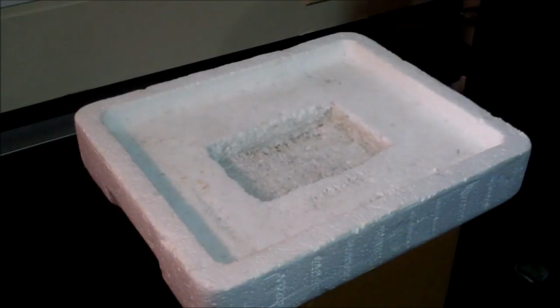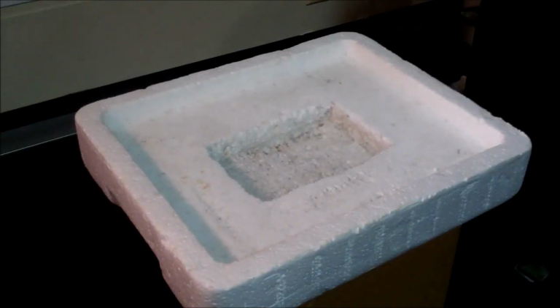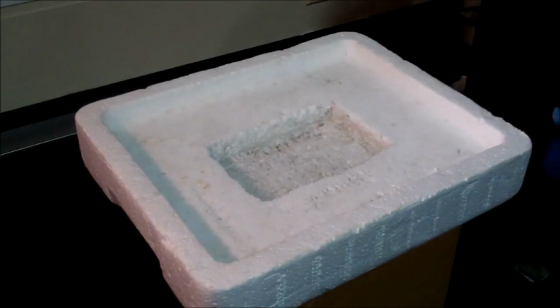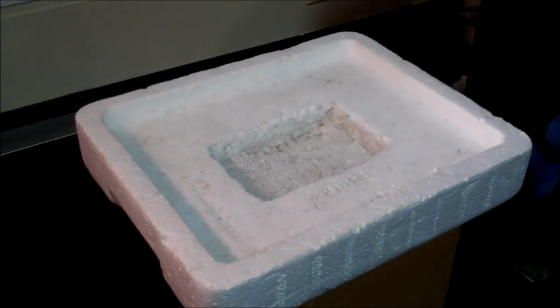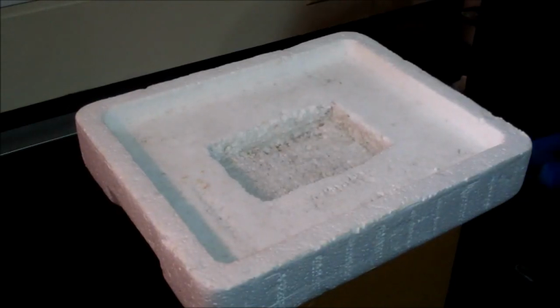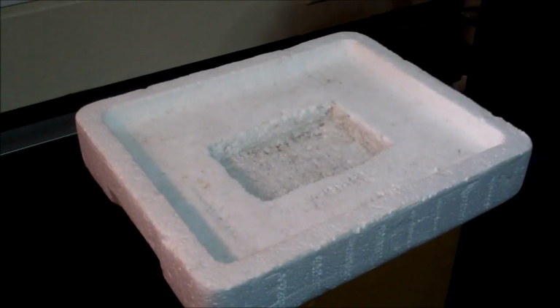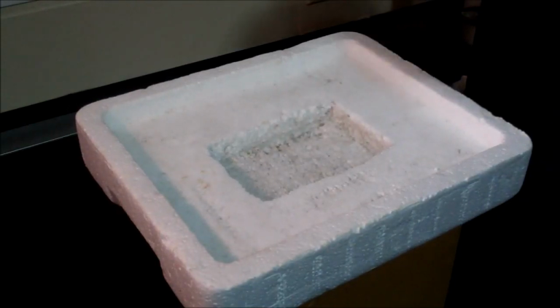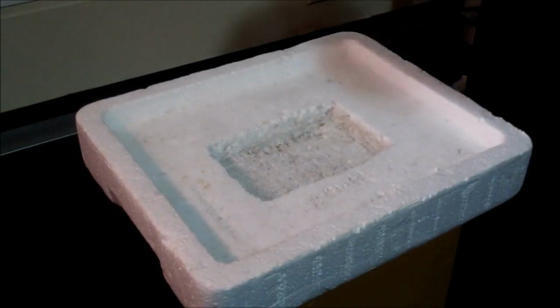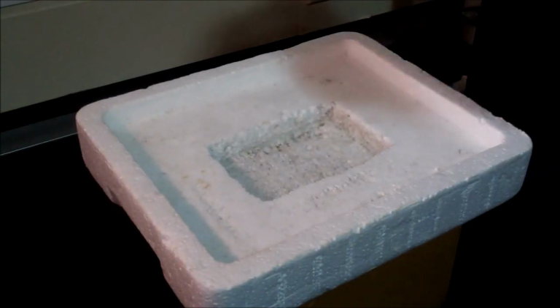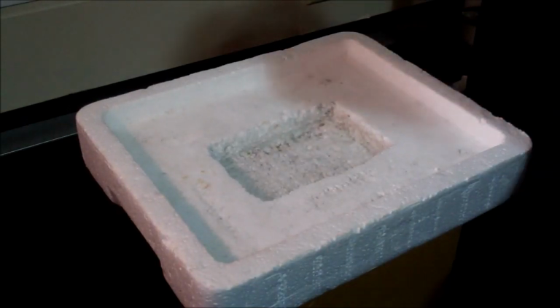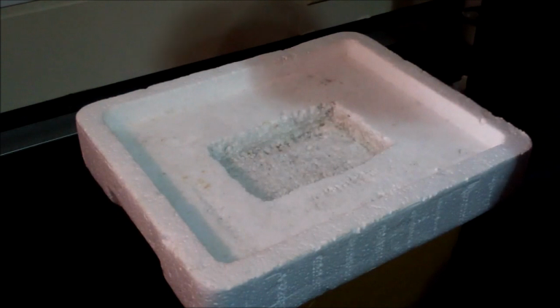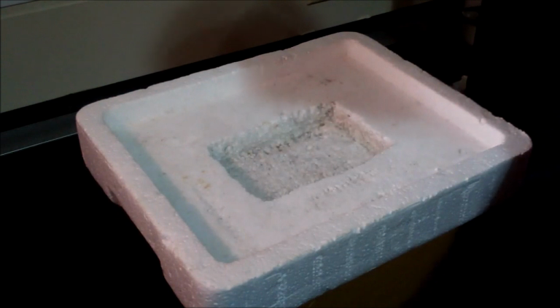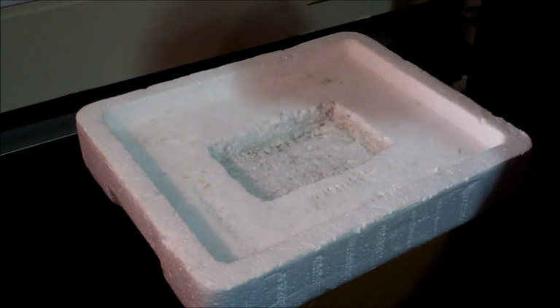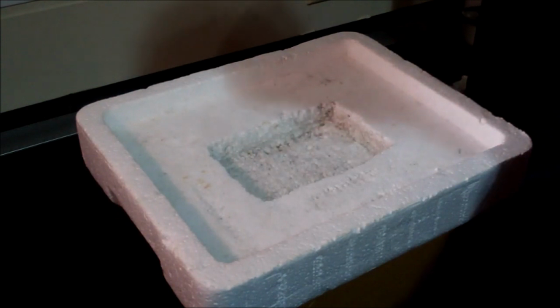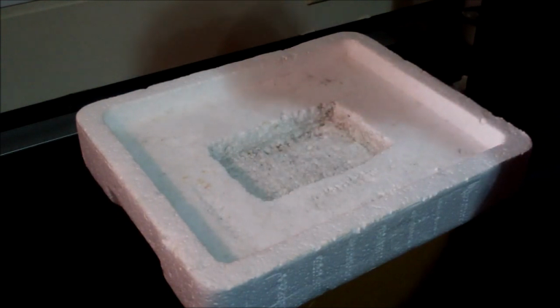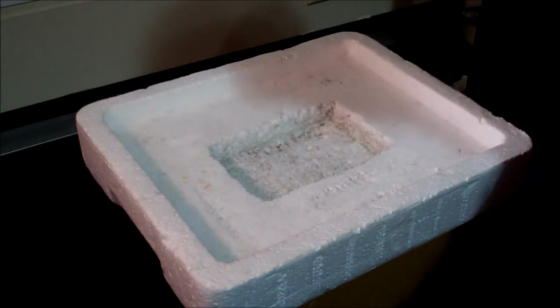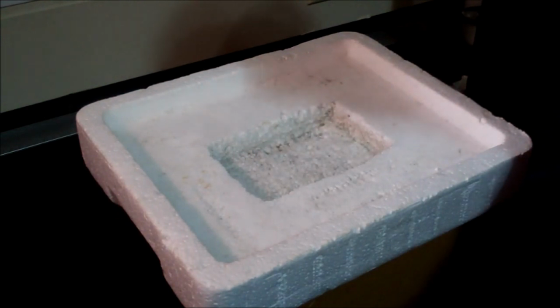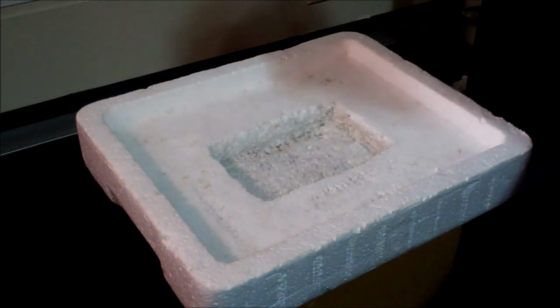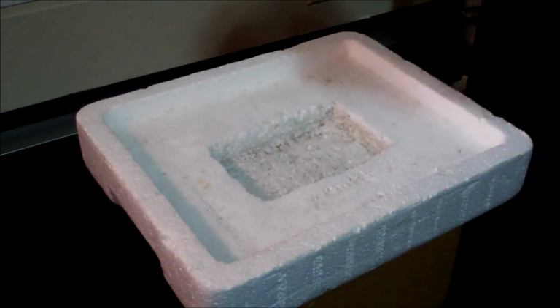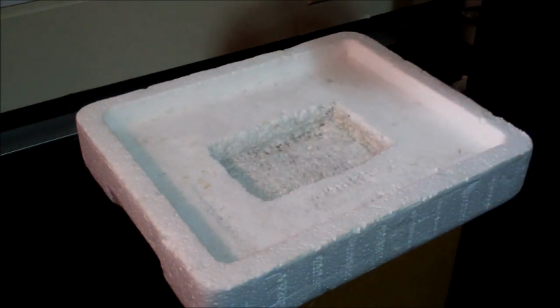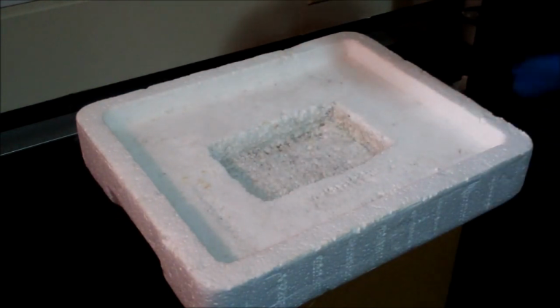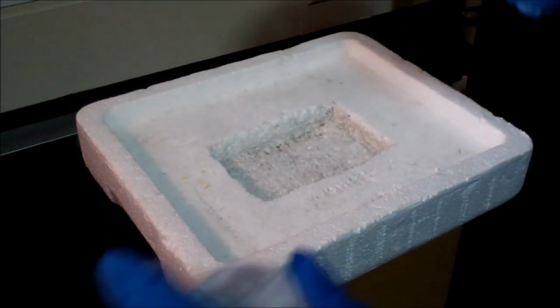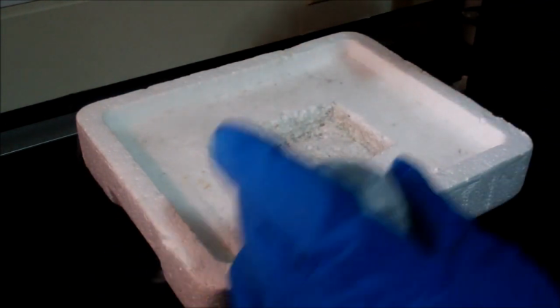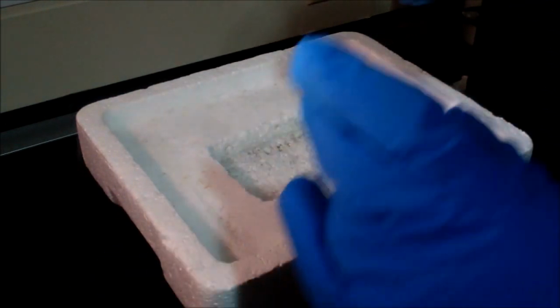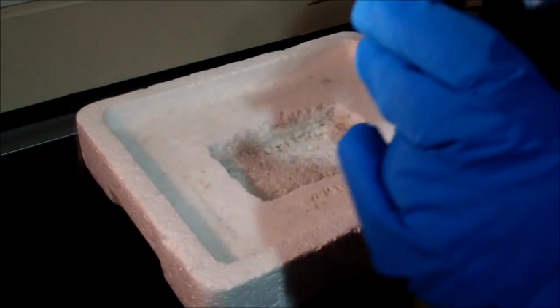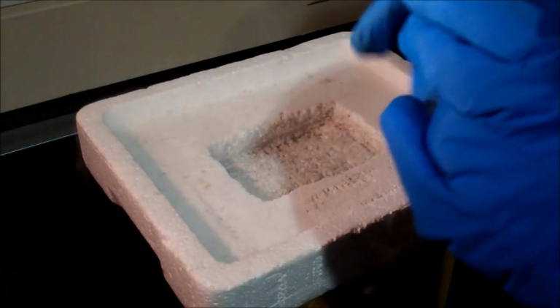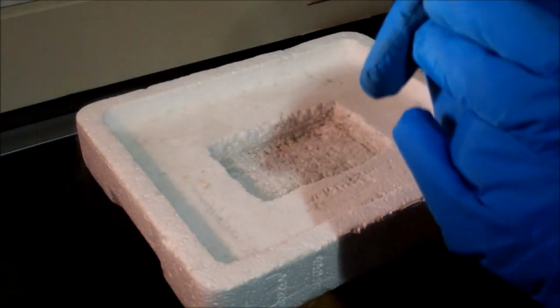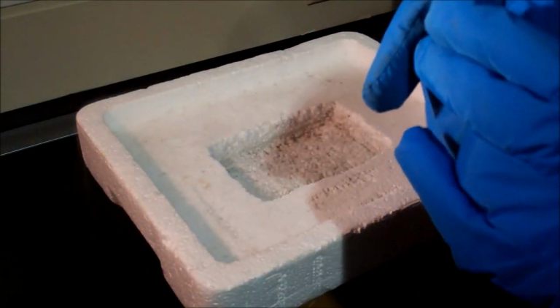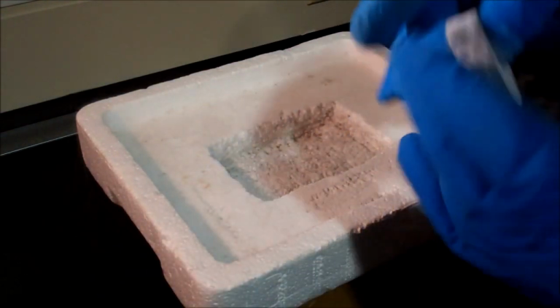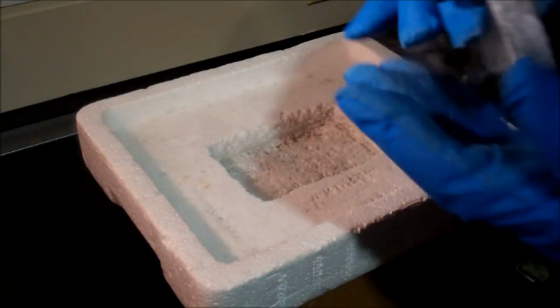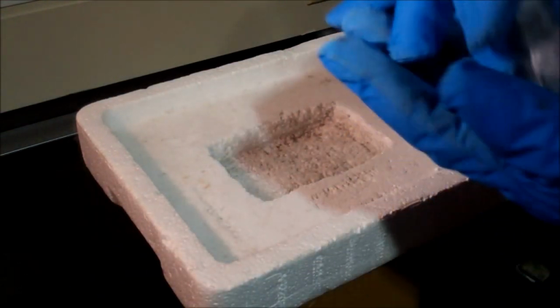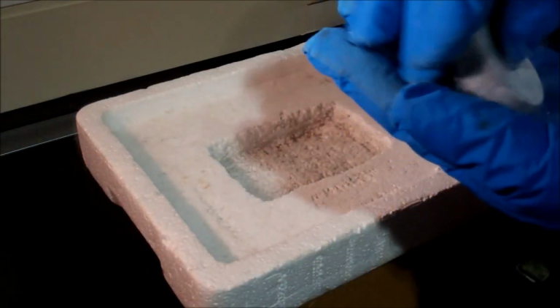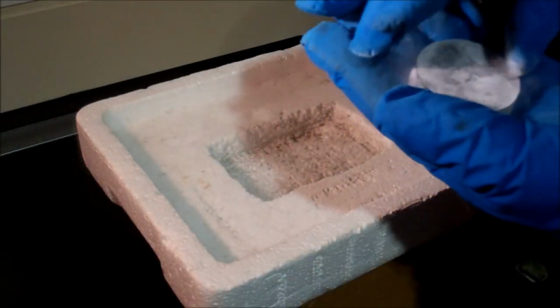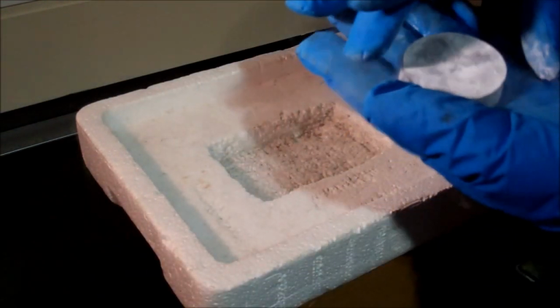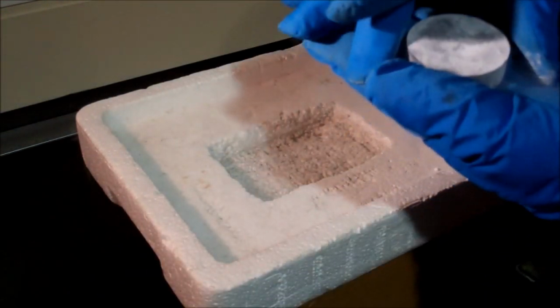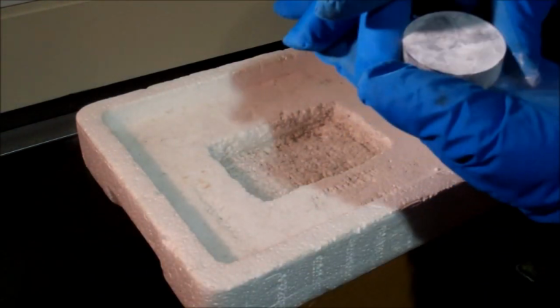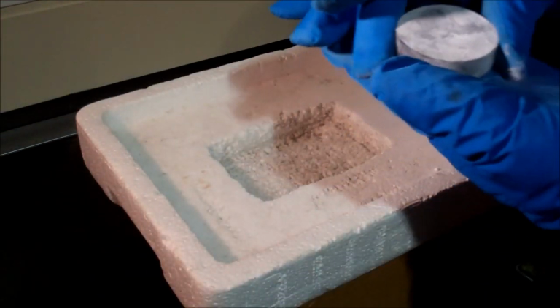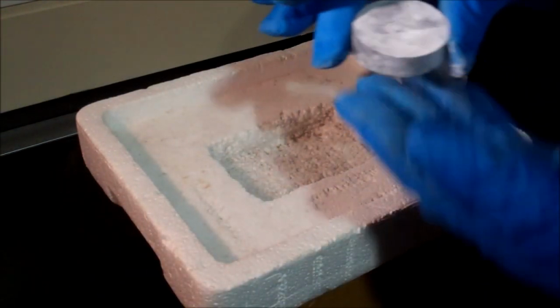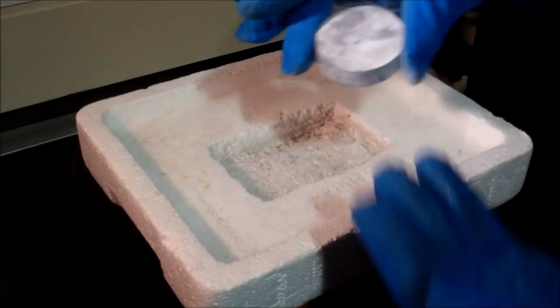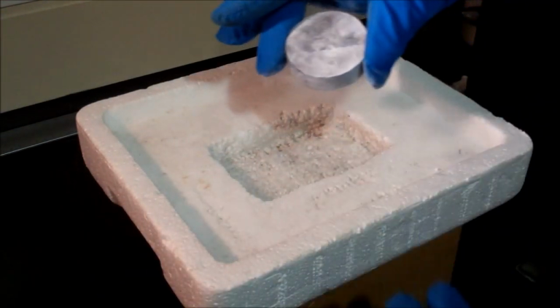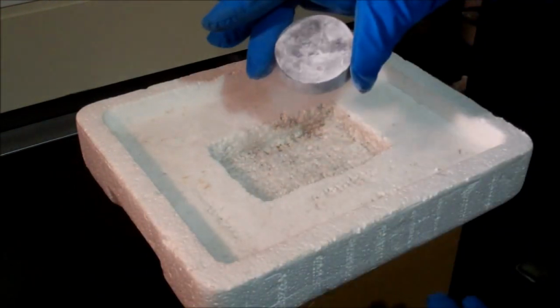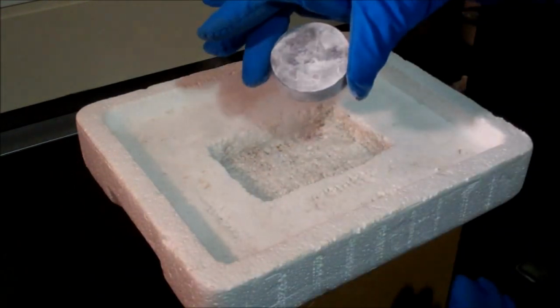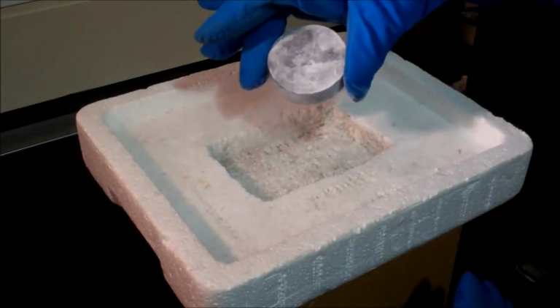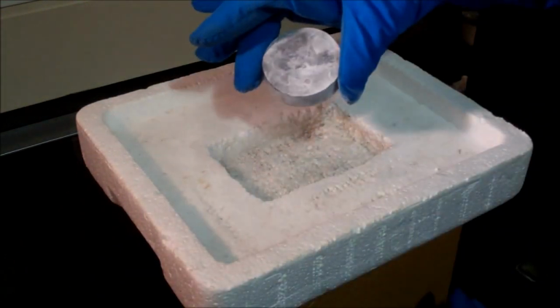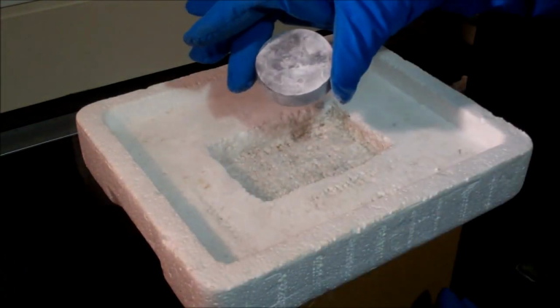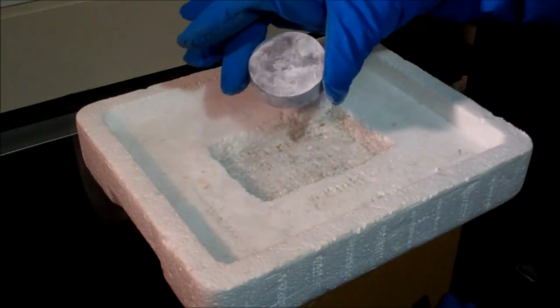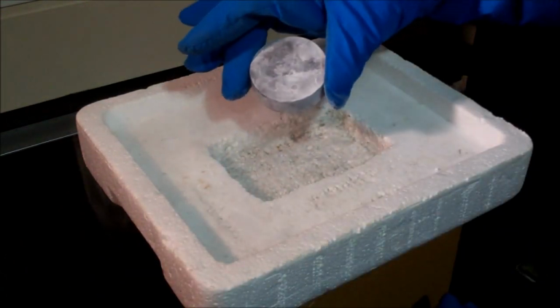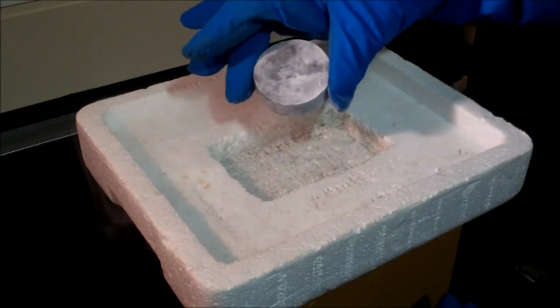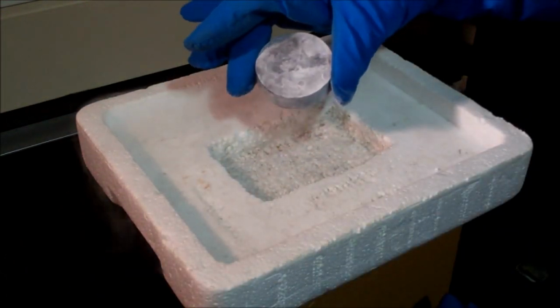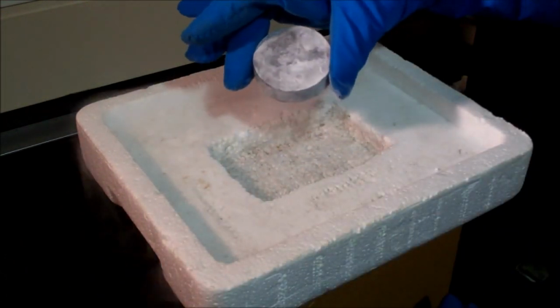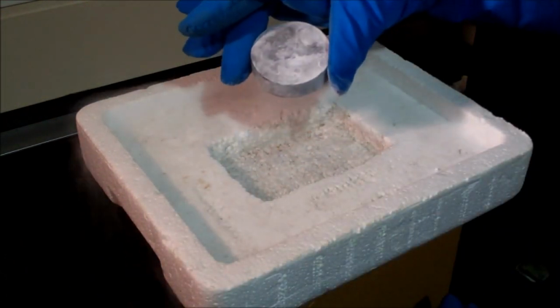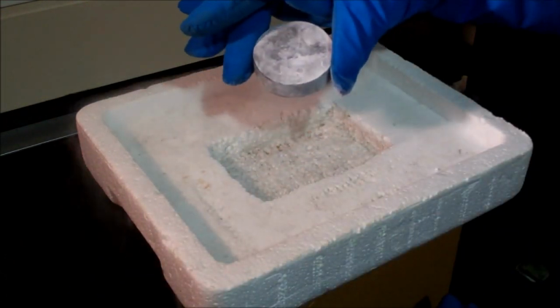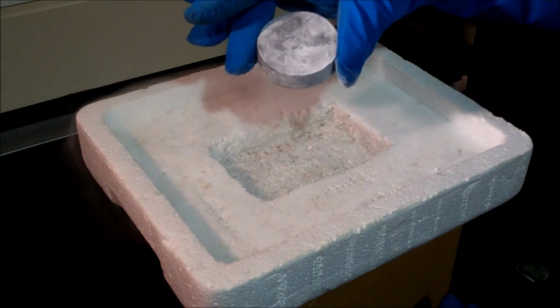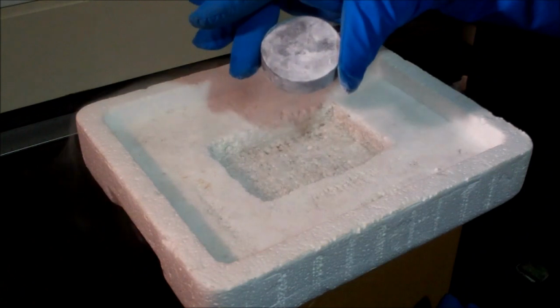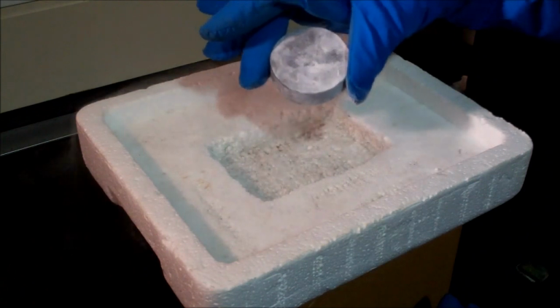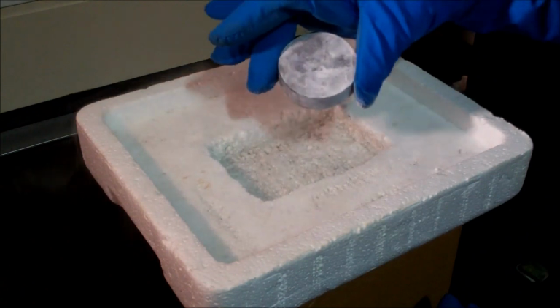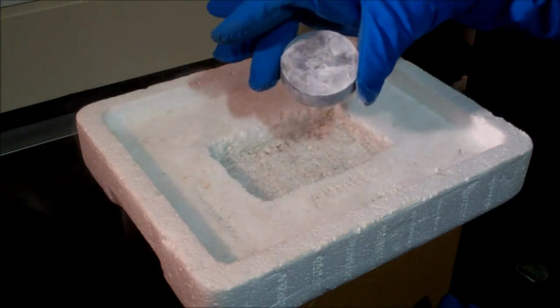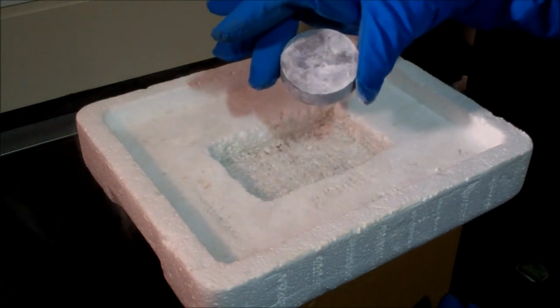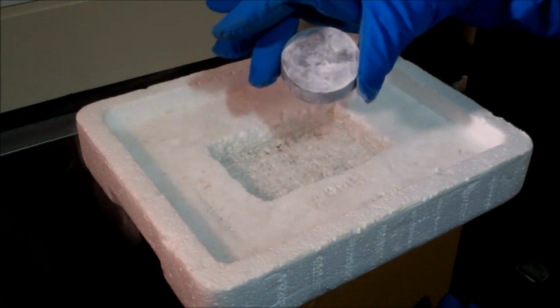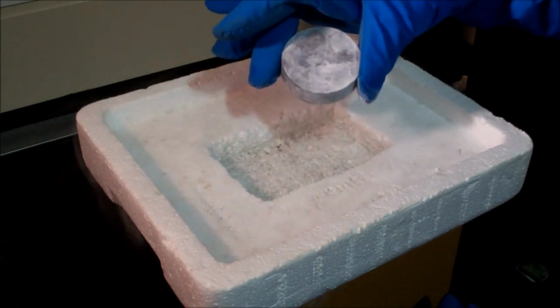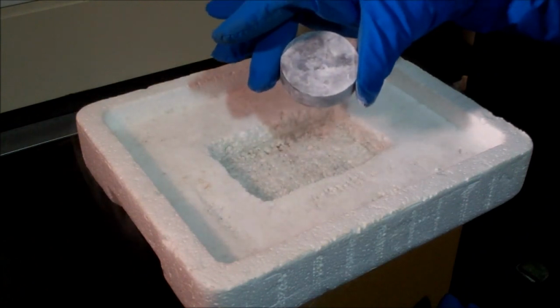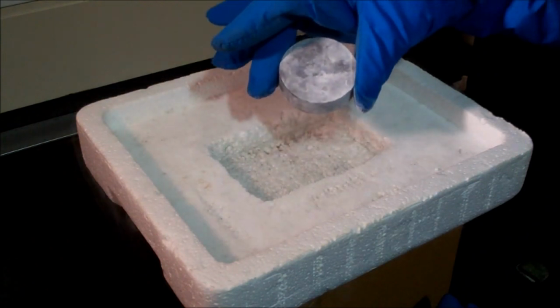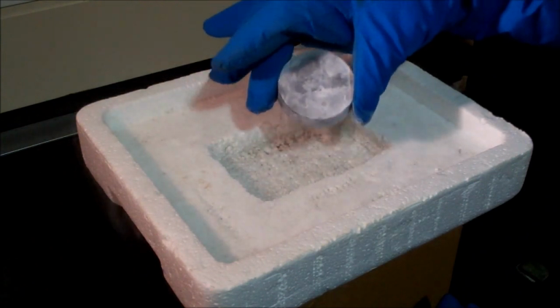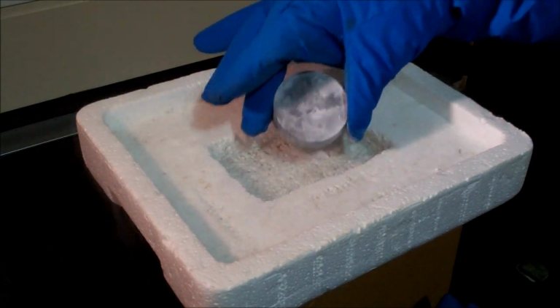The first ingredient we use for flux pinning, of course, is our superconductor. This just looks like a plain ceramic before we cool it down.